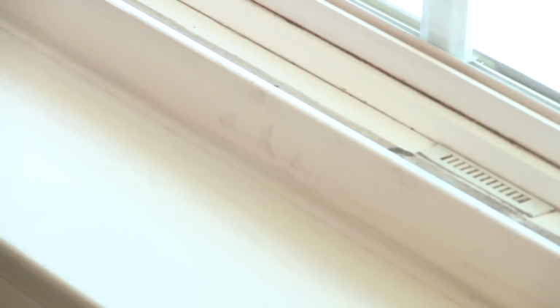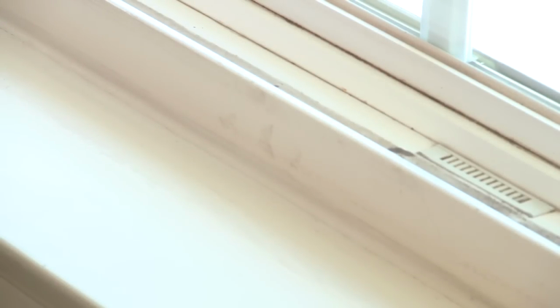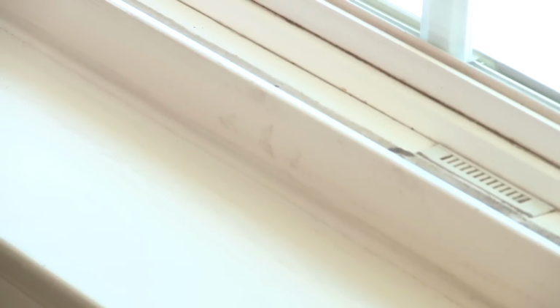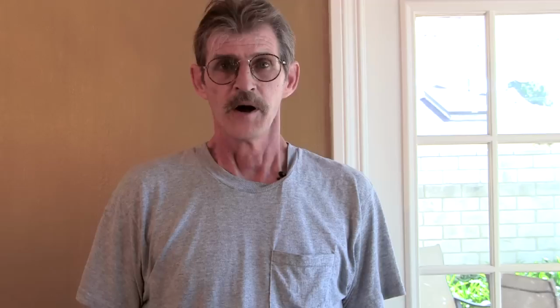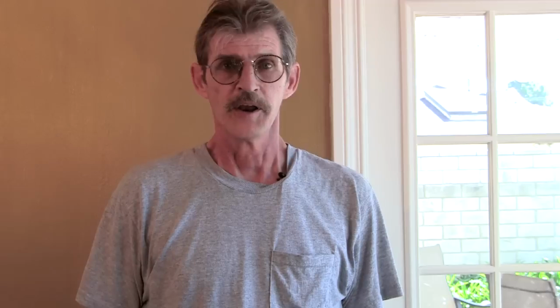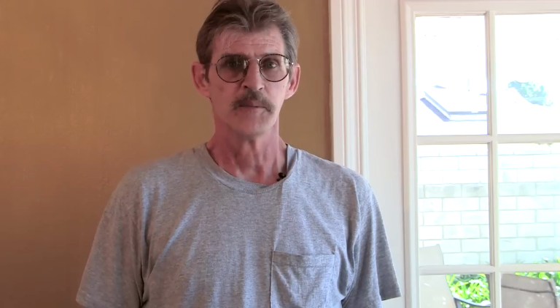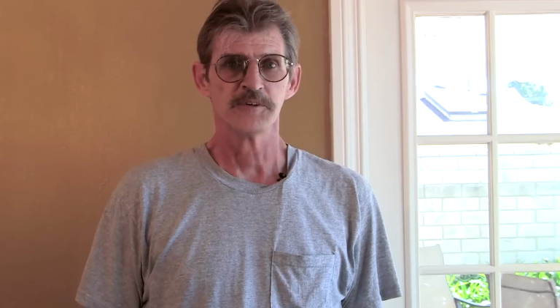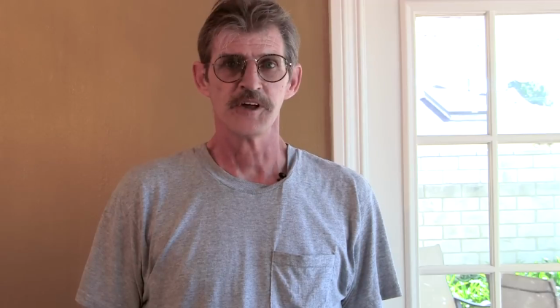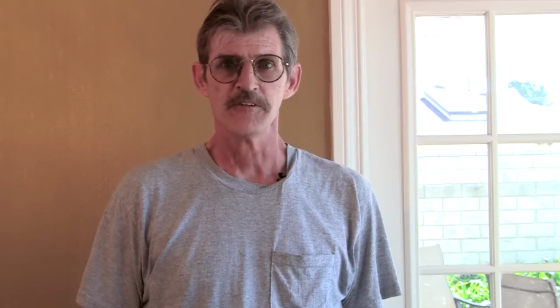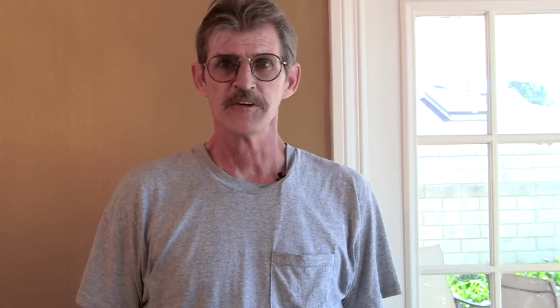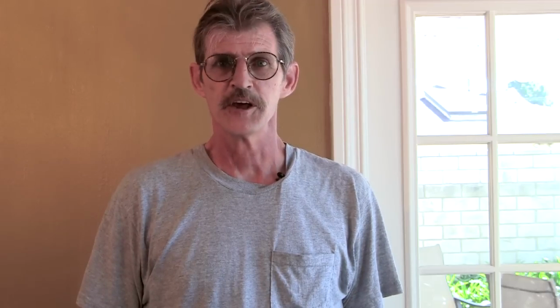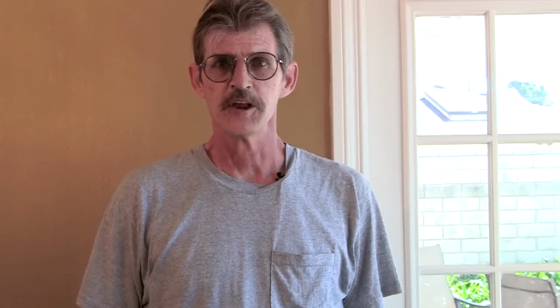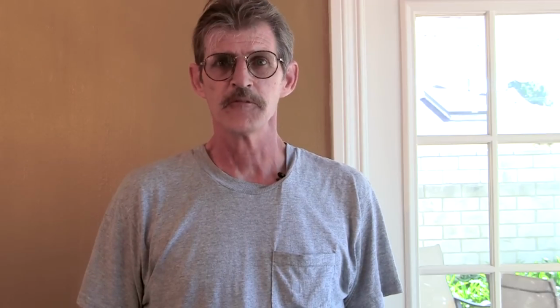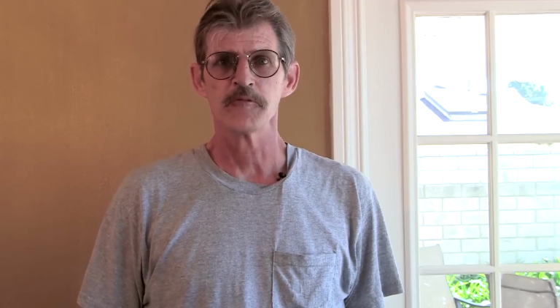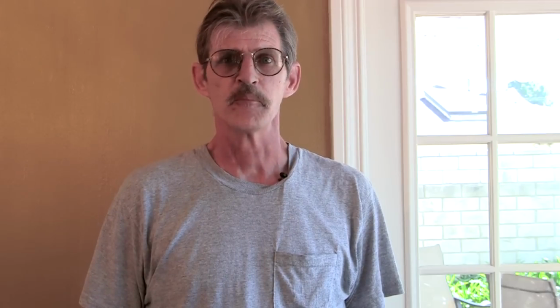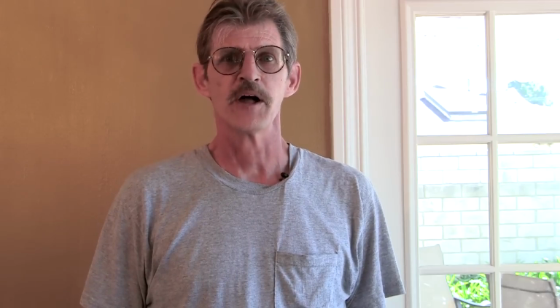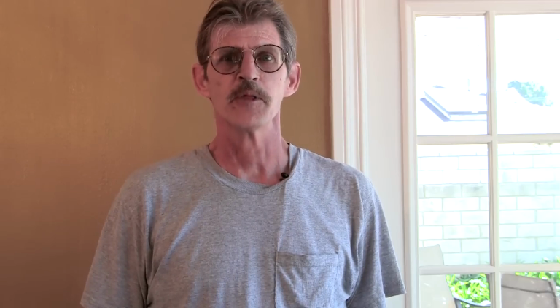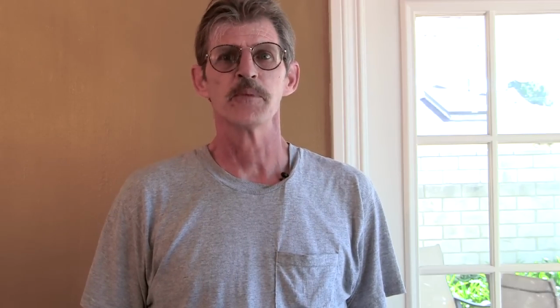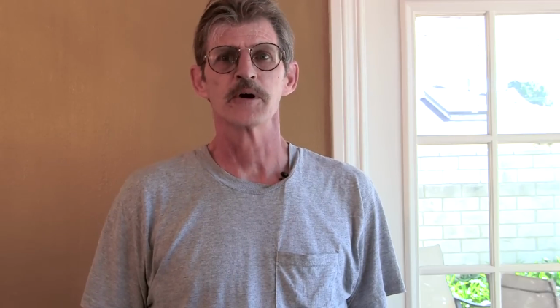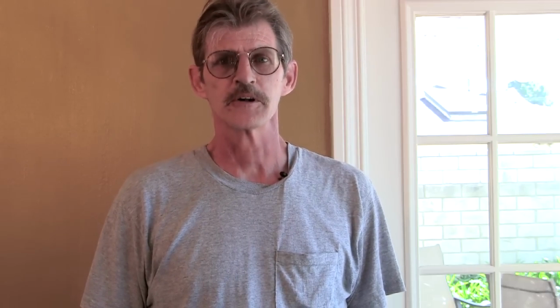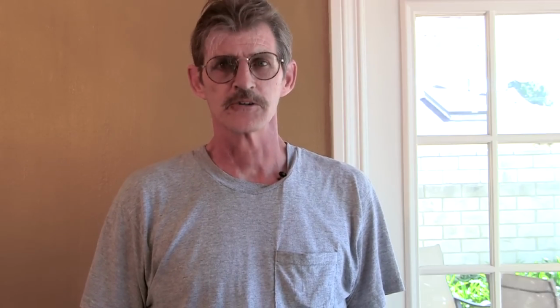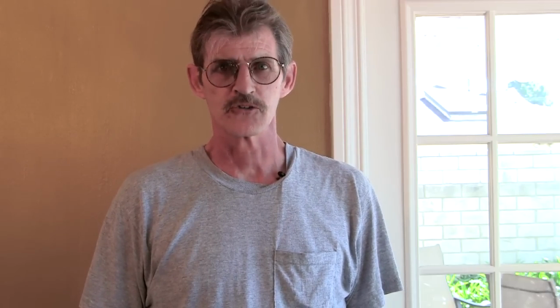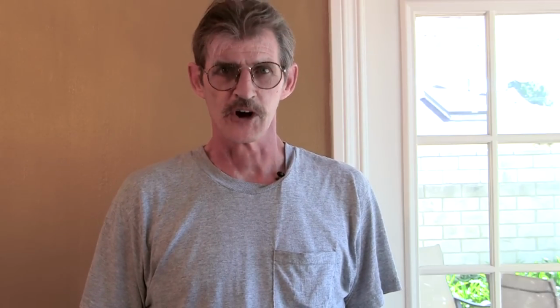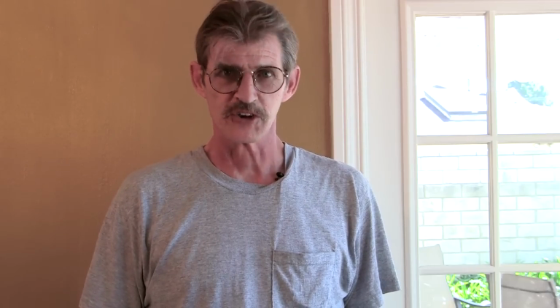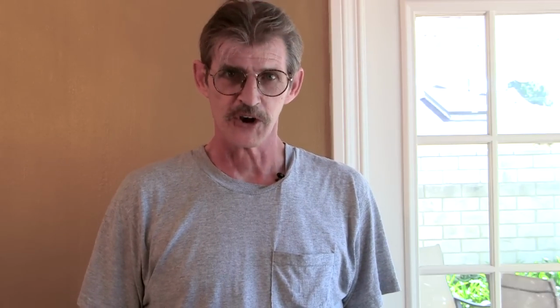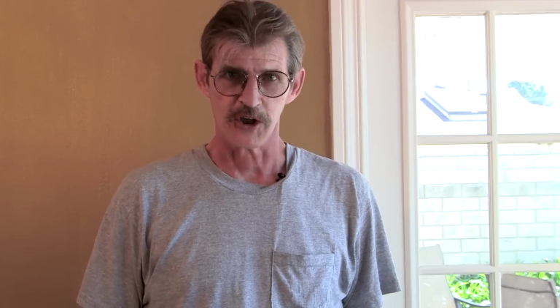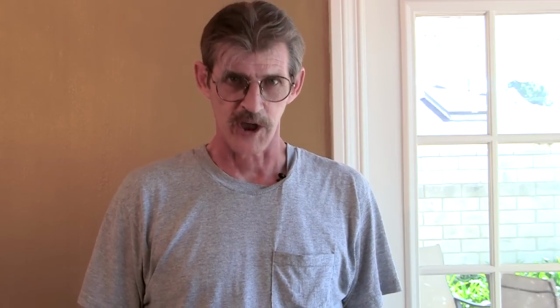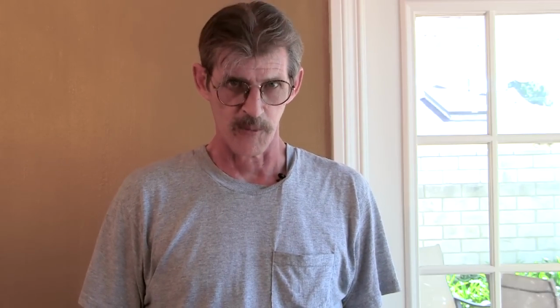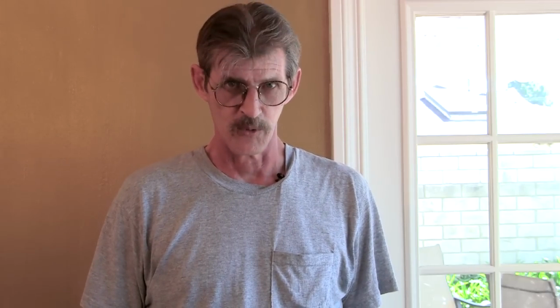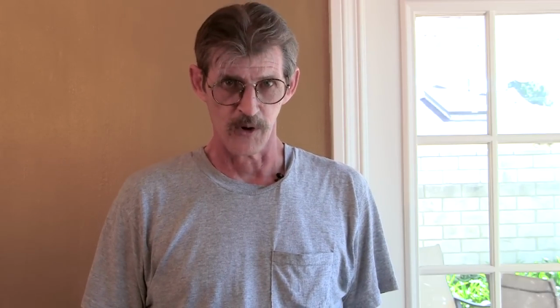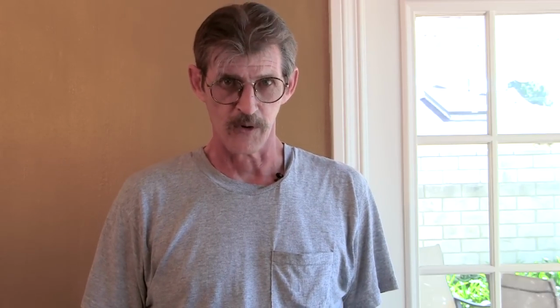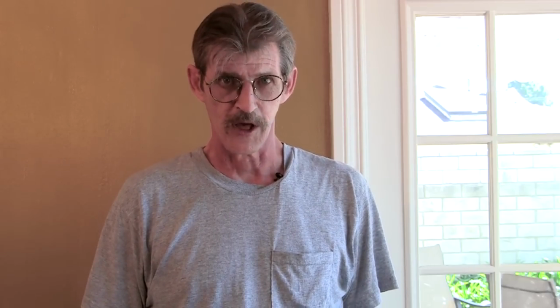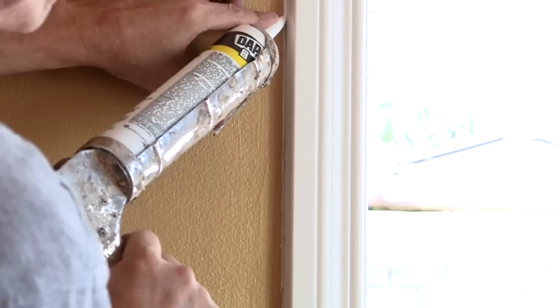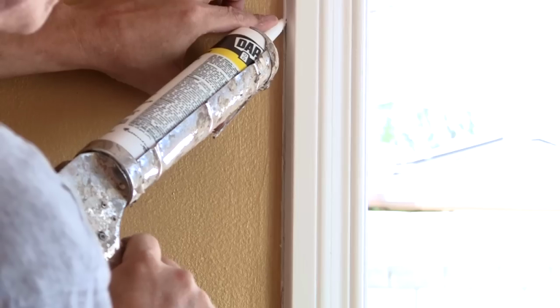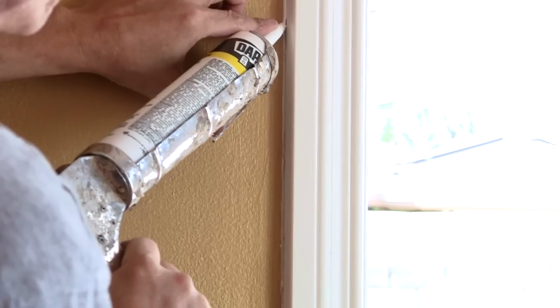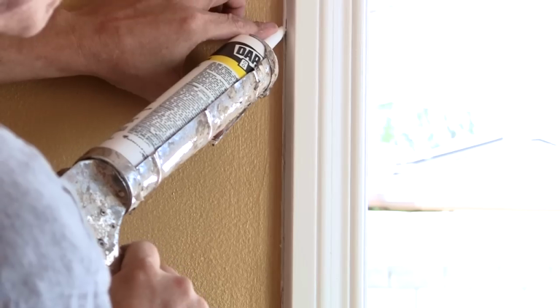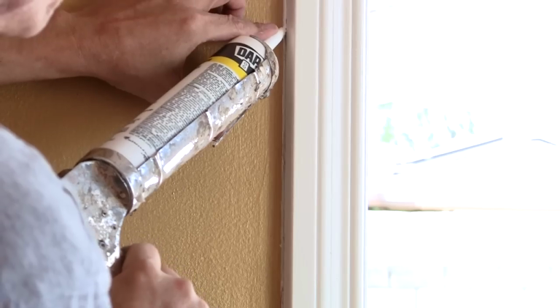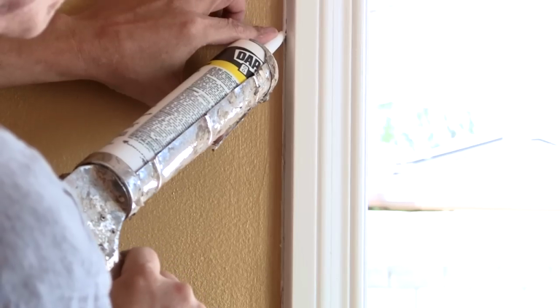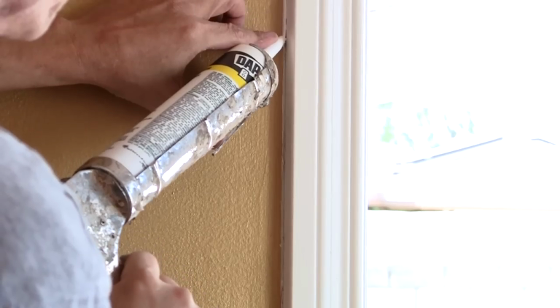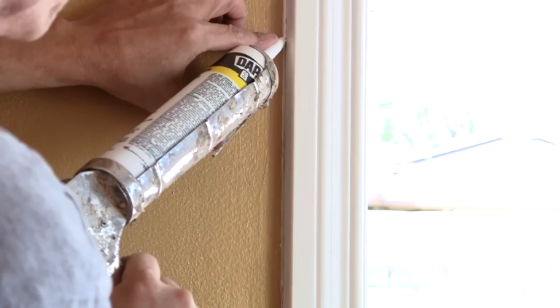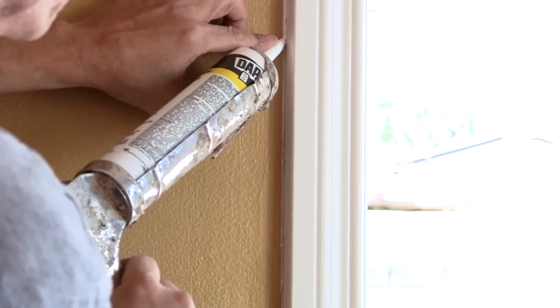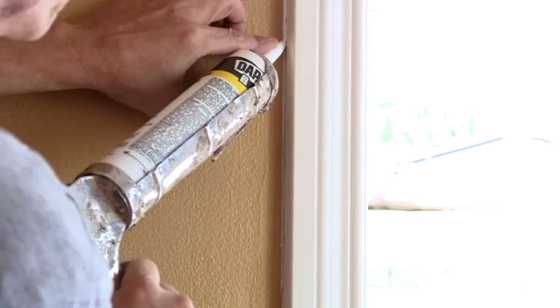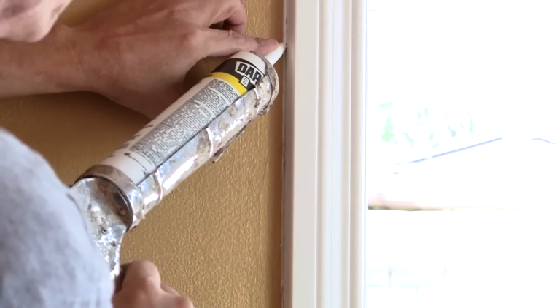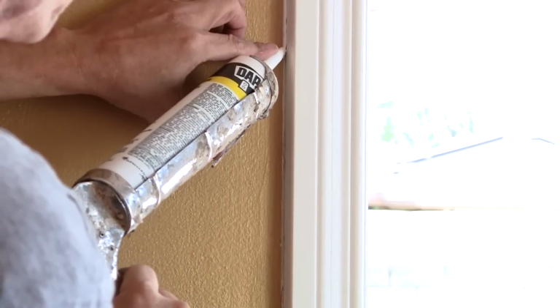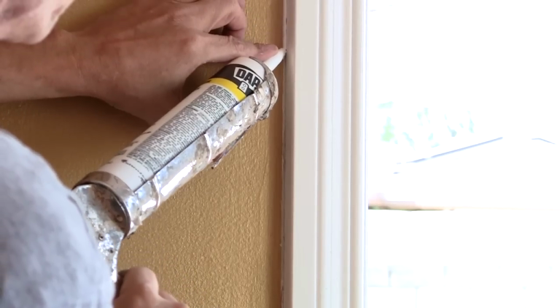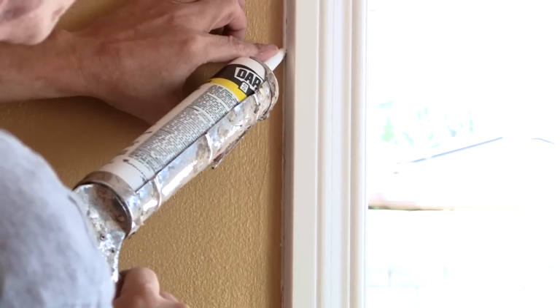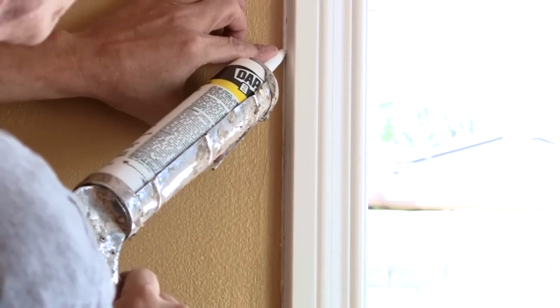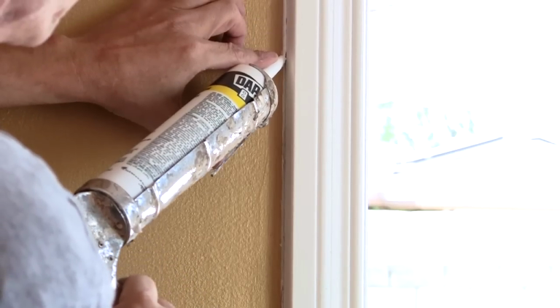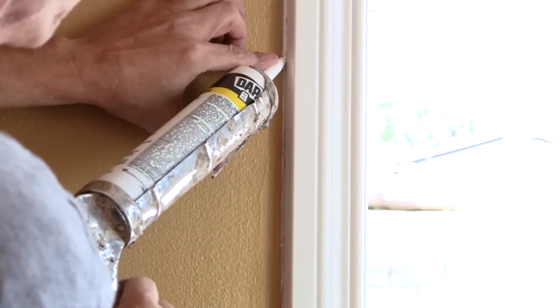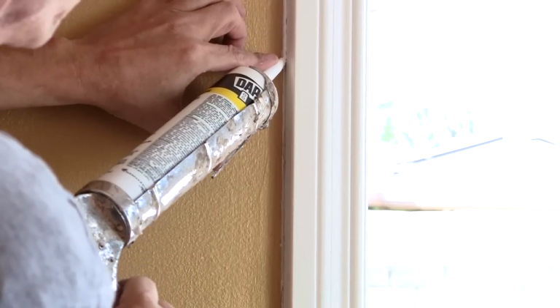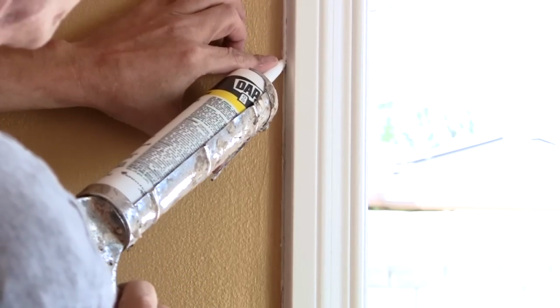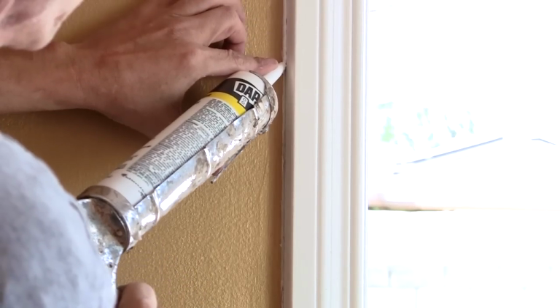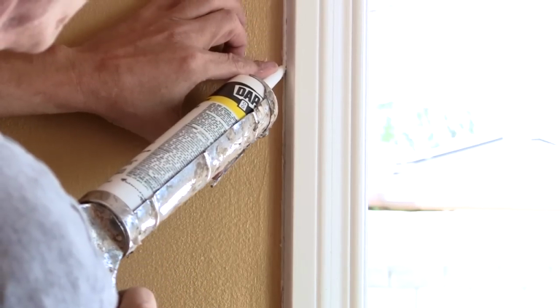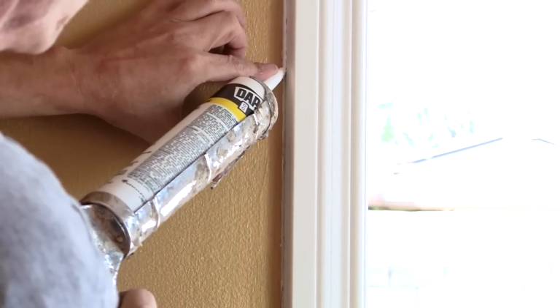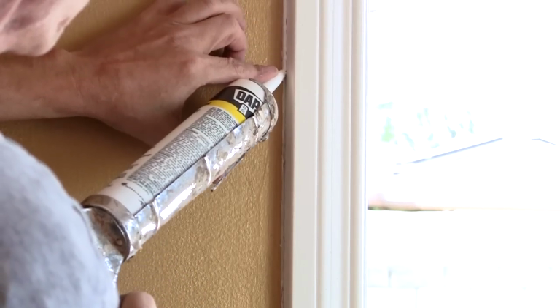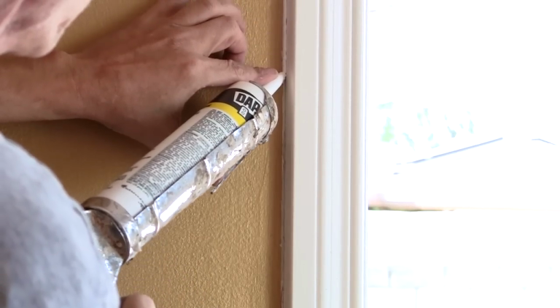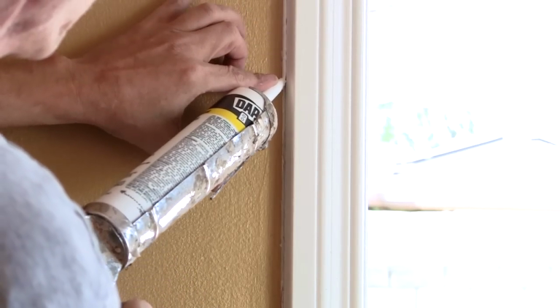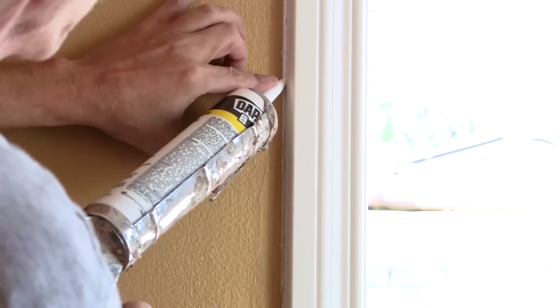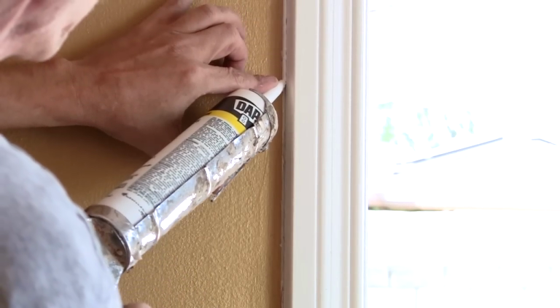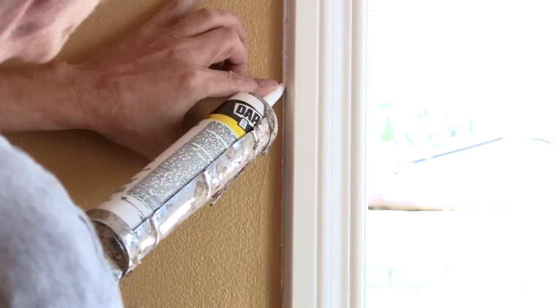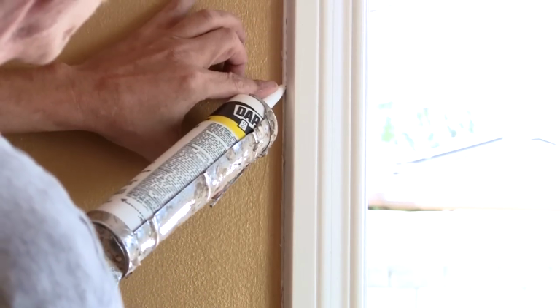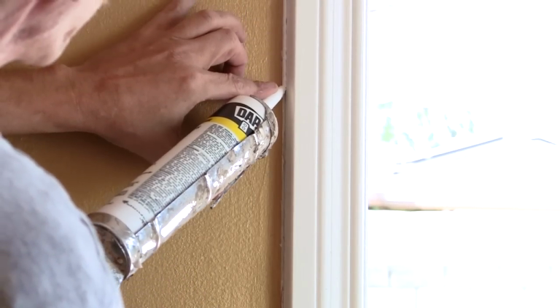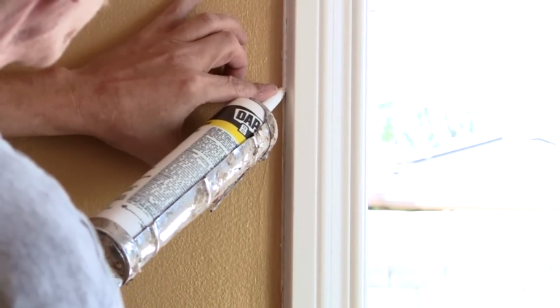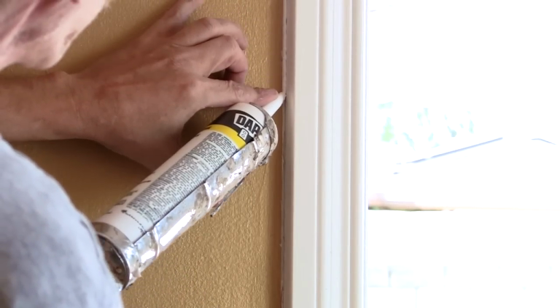My name is David Gideon from By the Book Construction in Camarillo, California, and I have just shown you how to caulk around windows and doors.